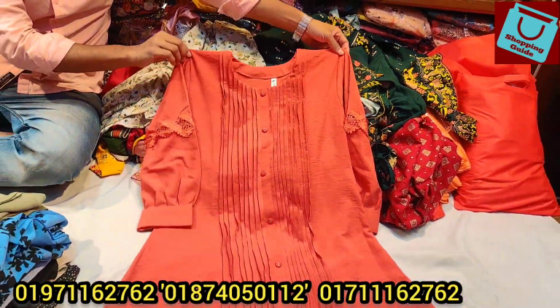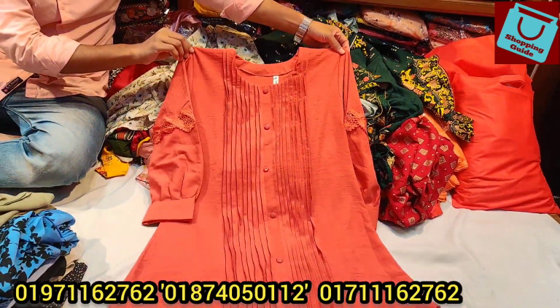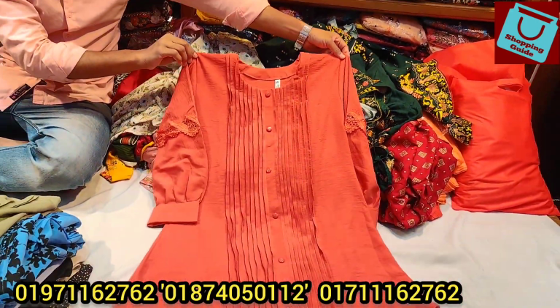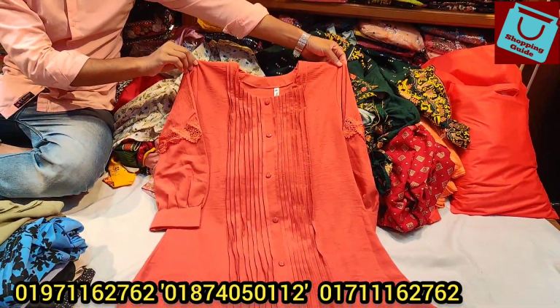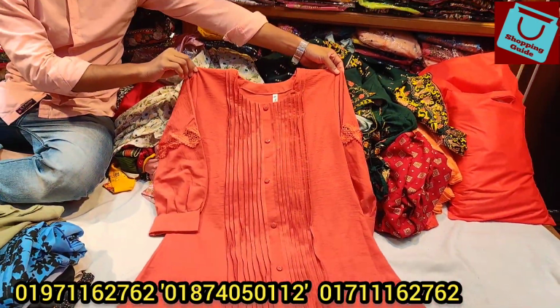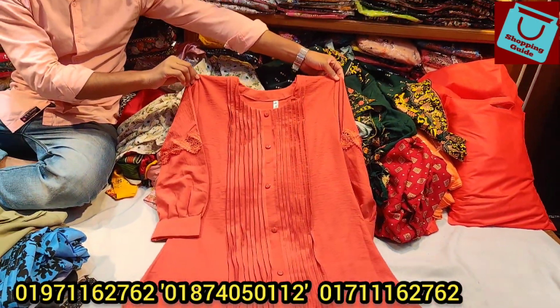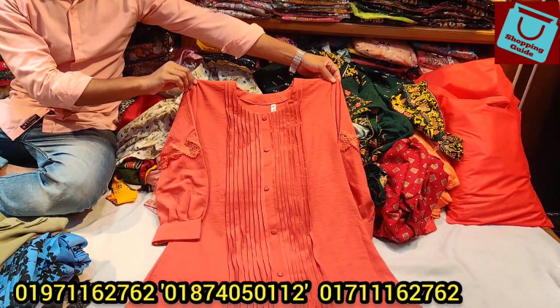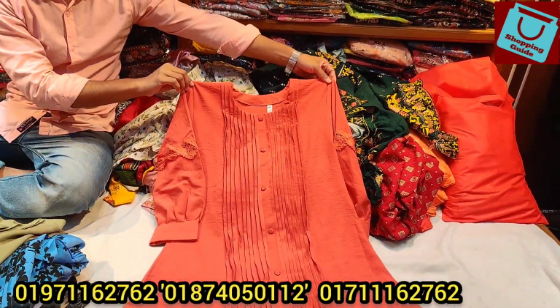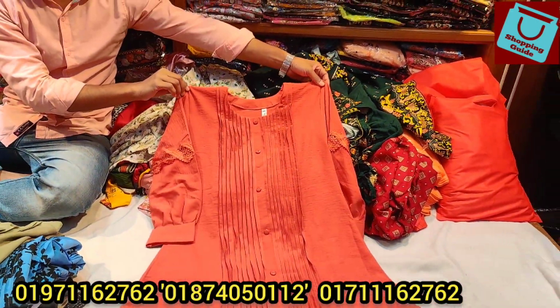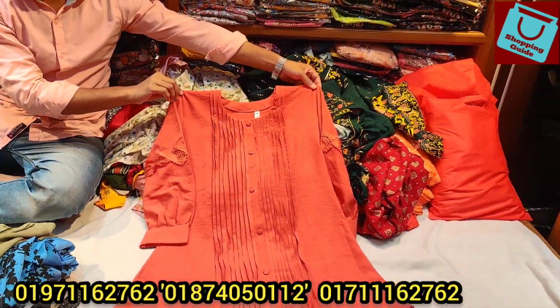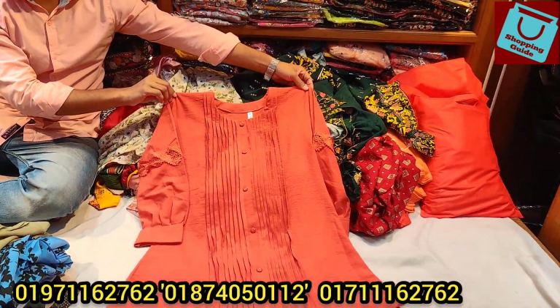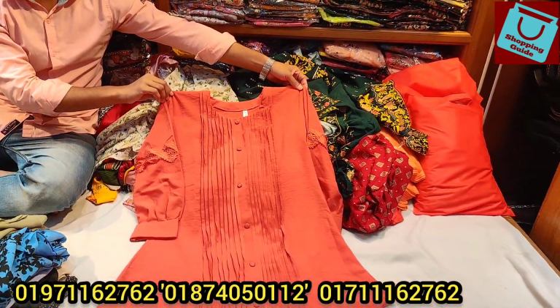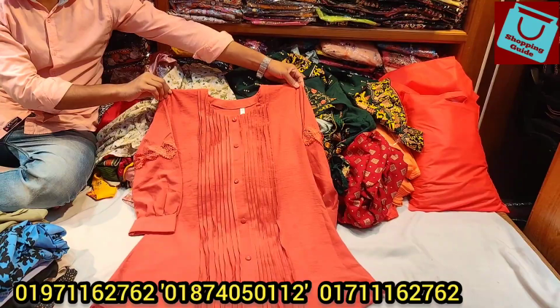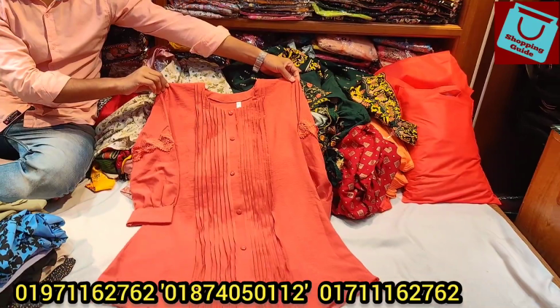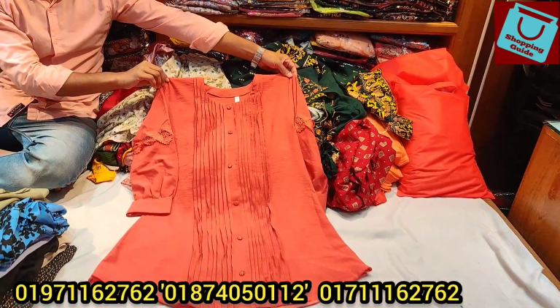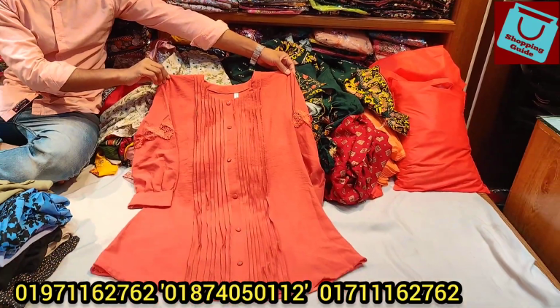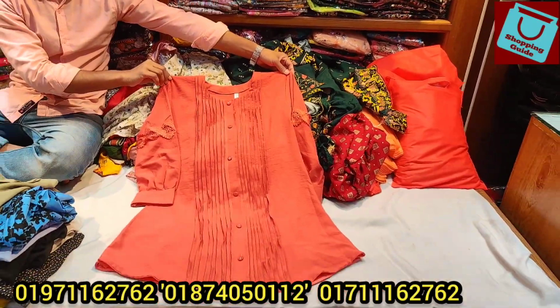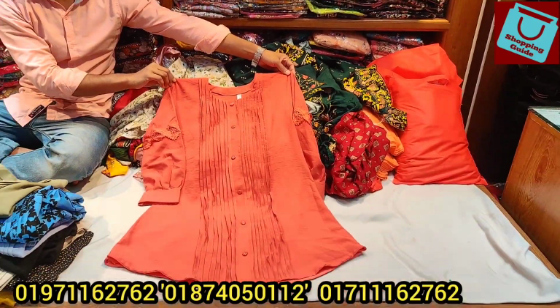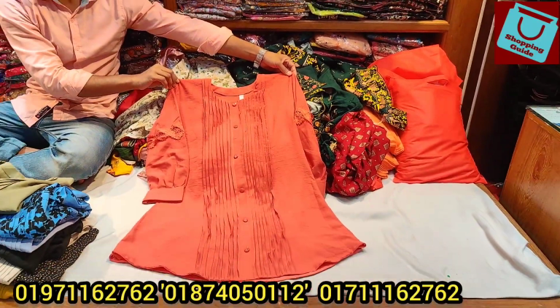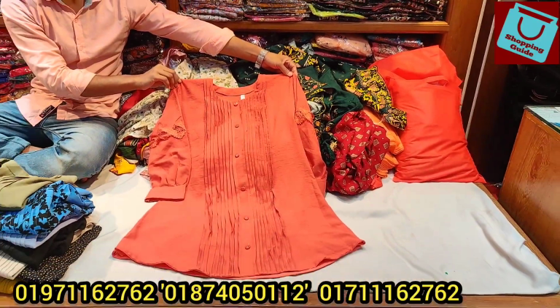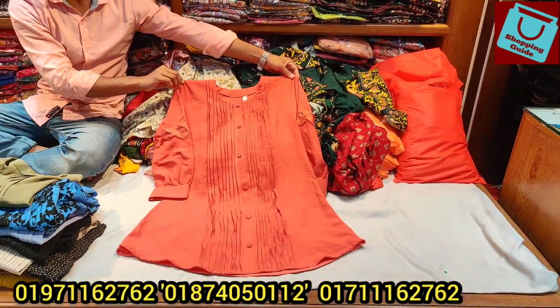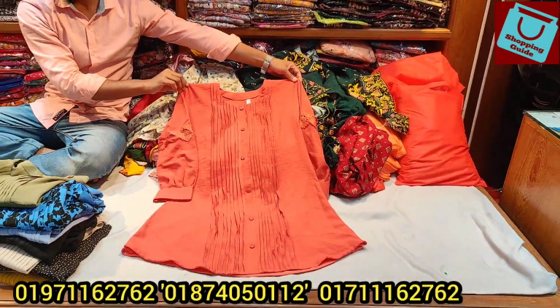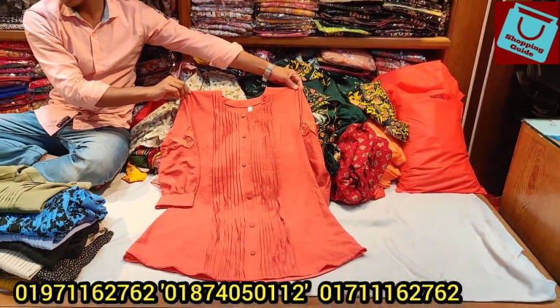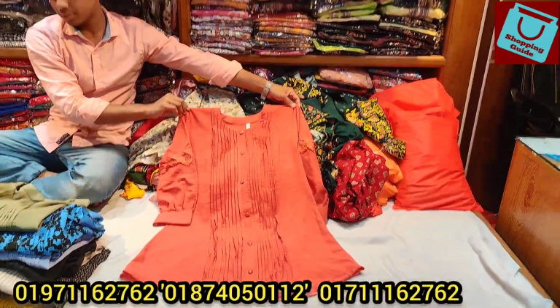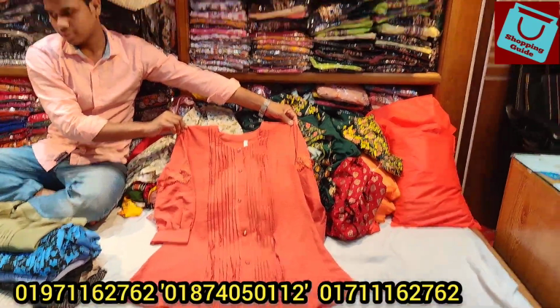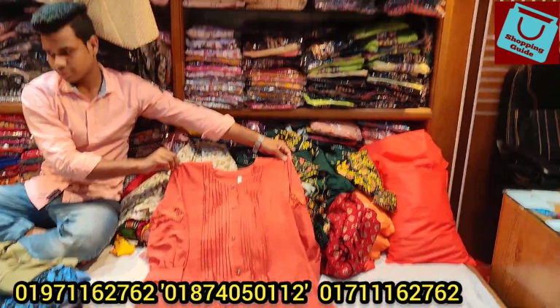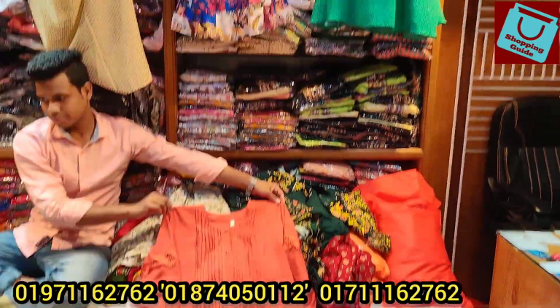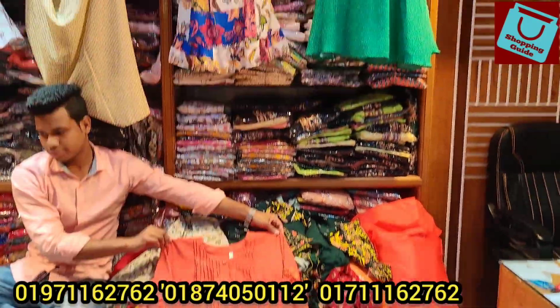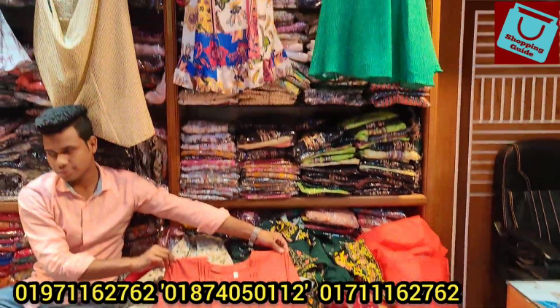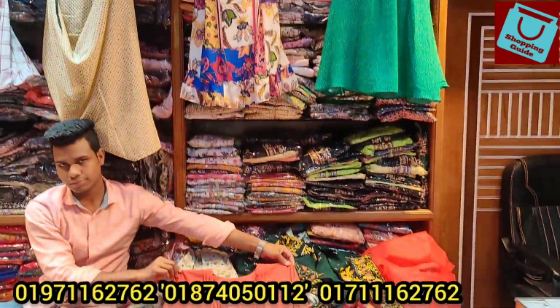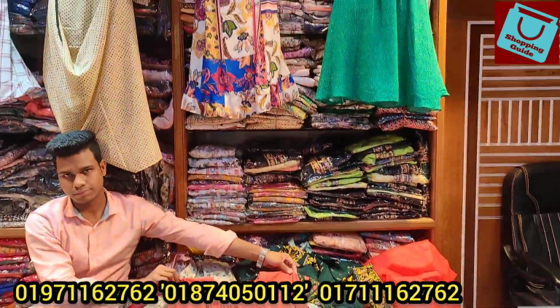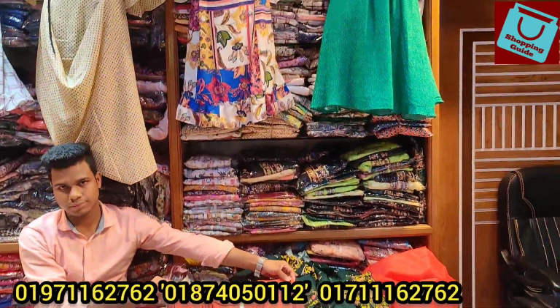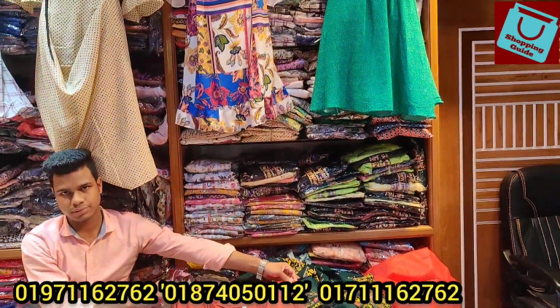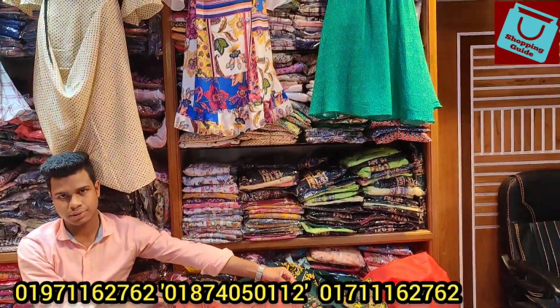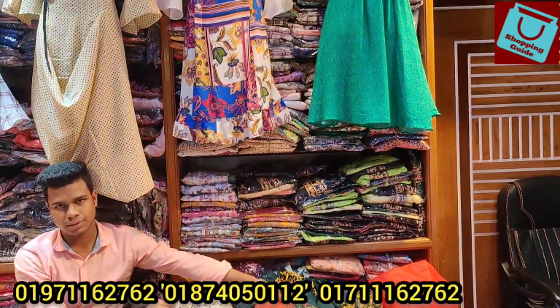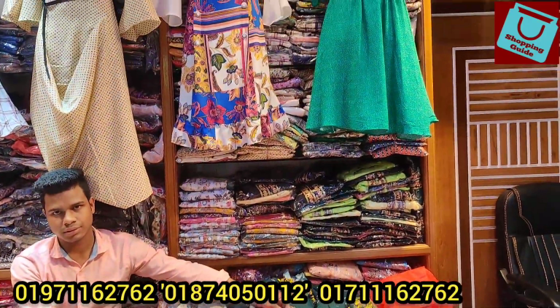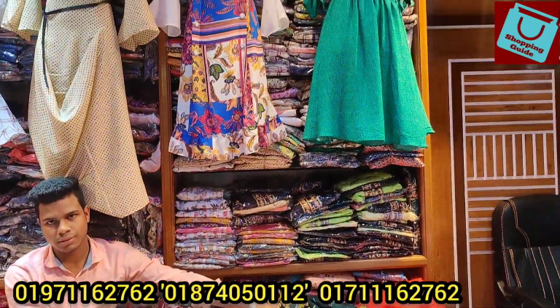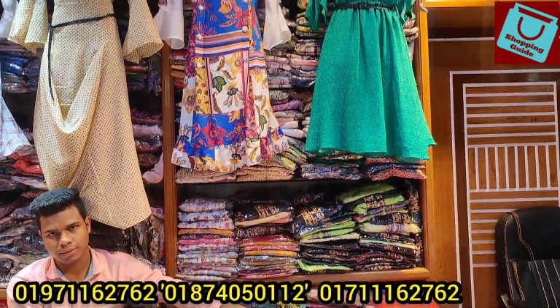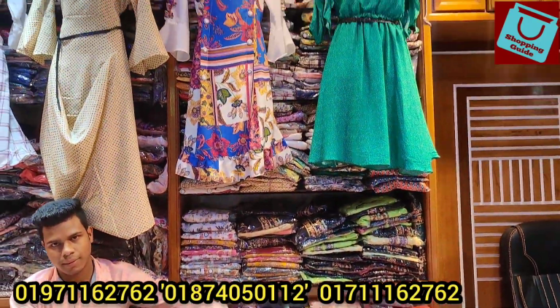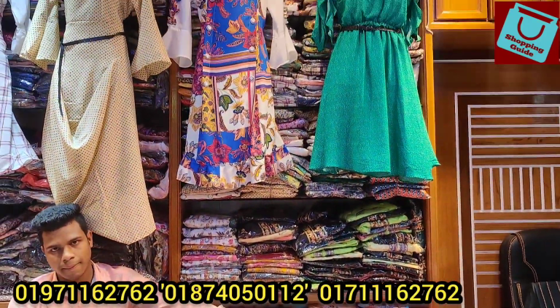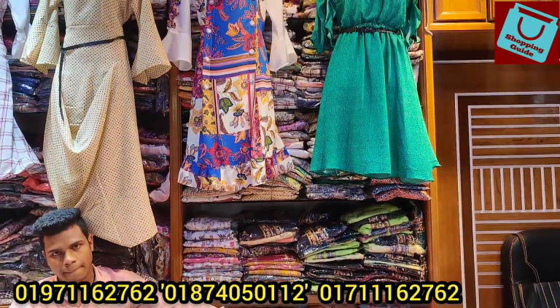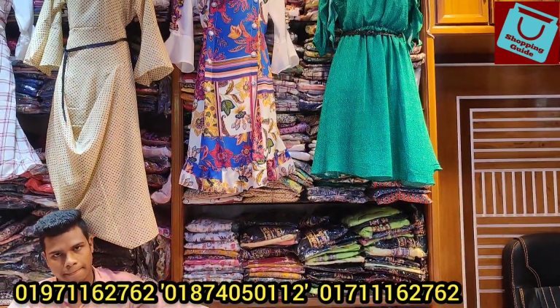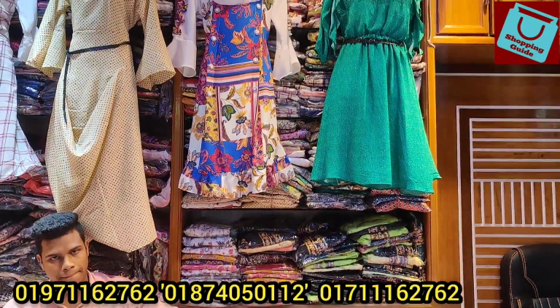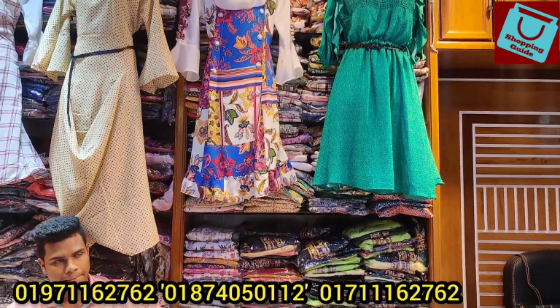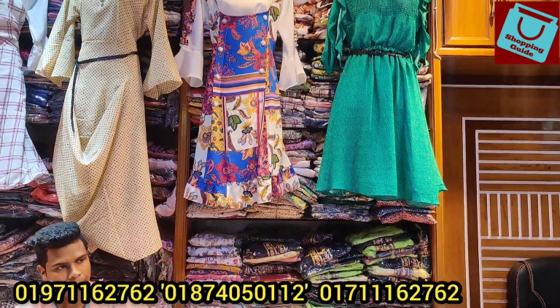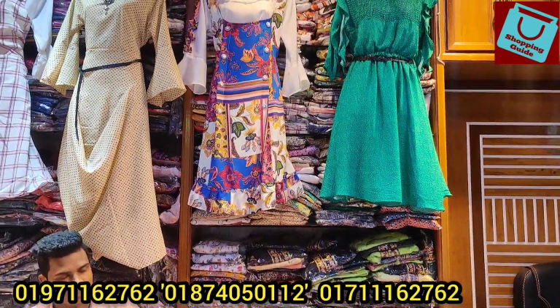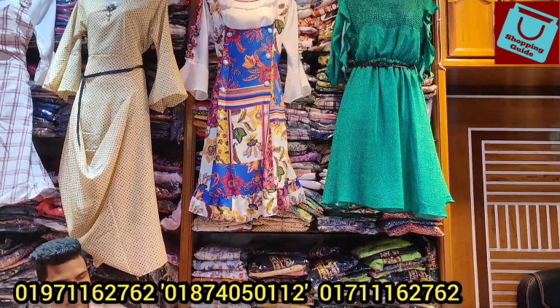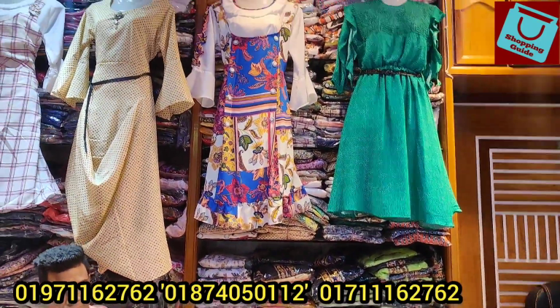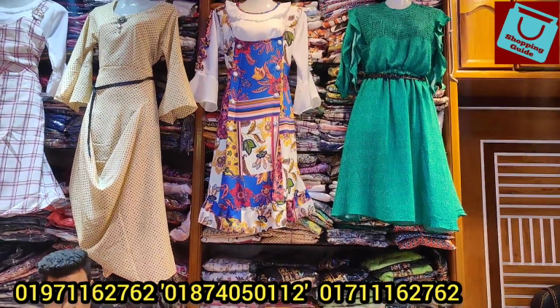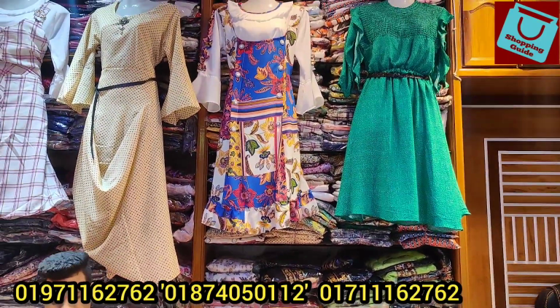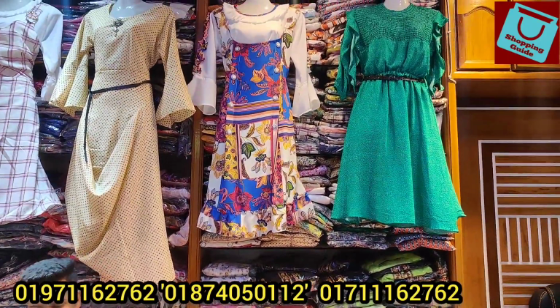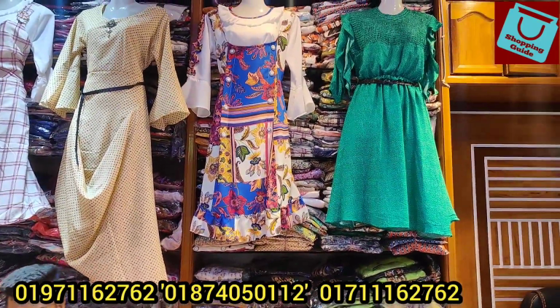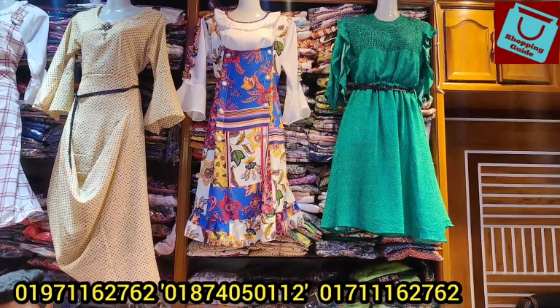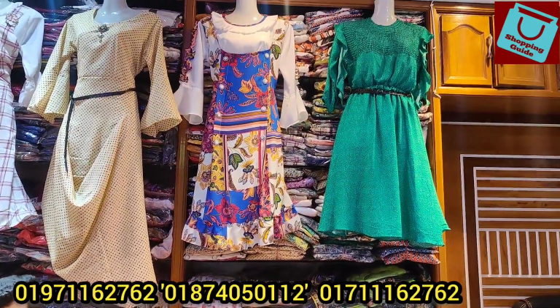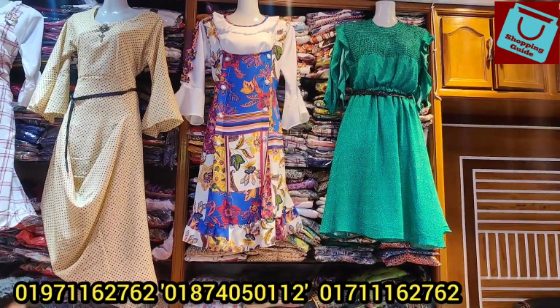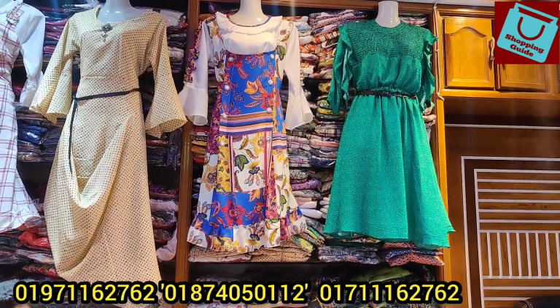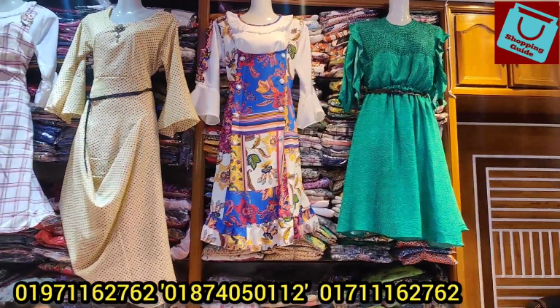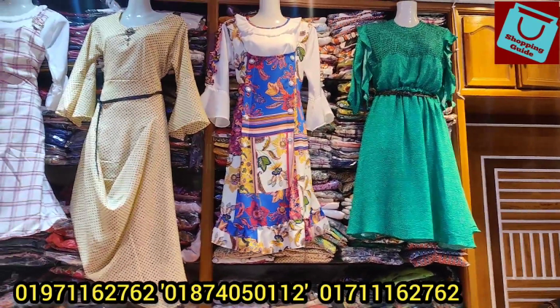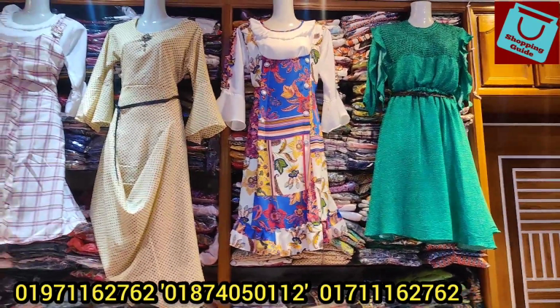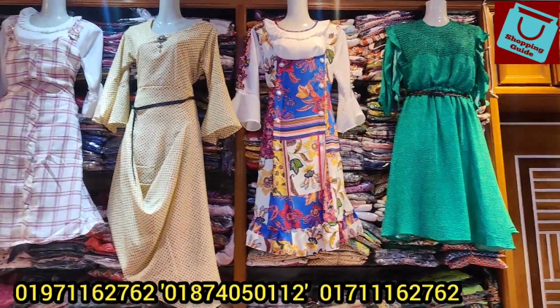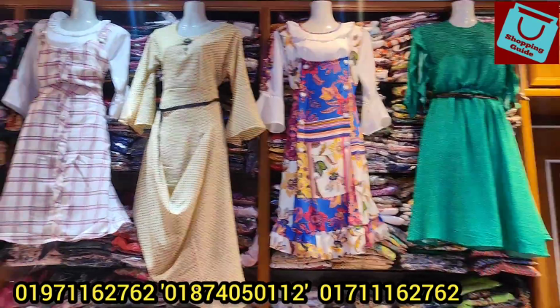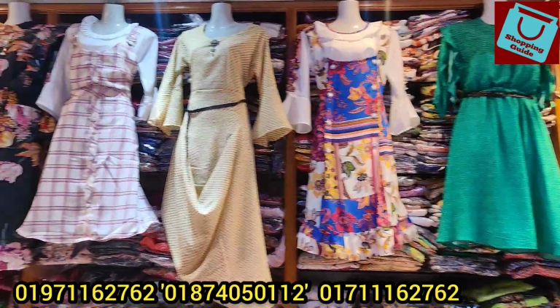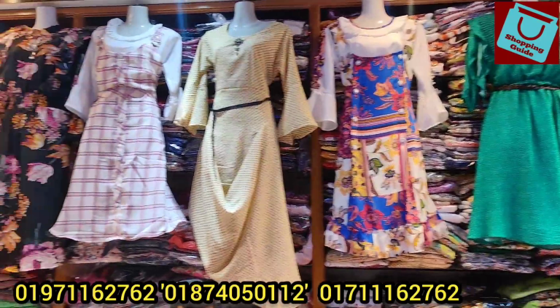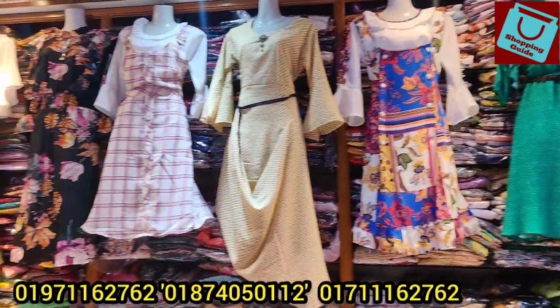If you are online, you can also shop today. There are many wholesalers. In the video, it is a must.